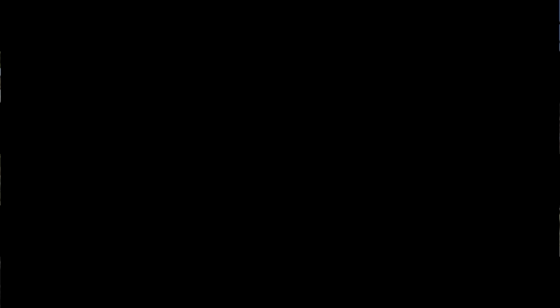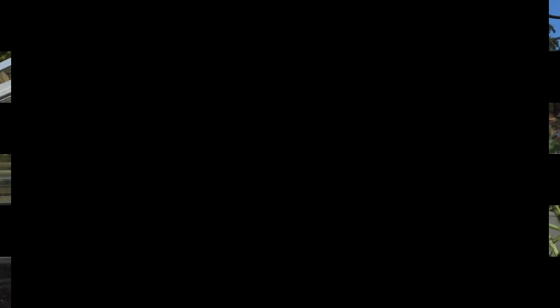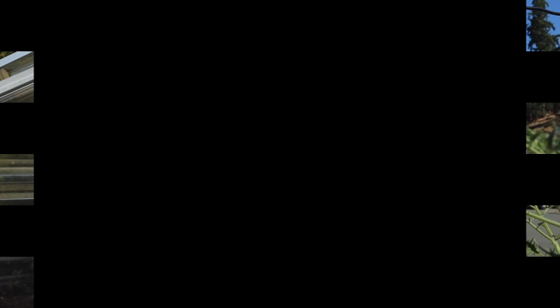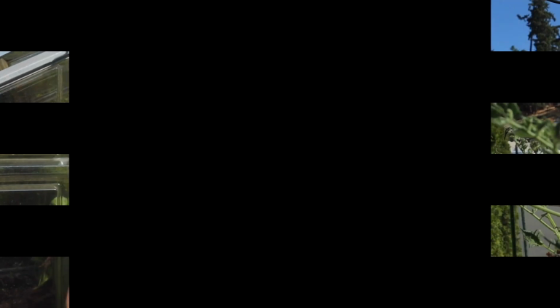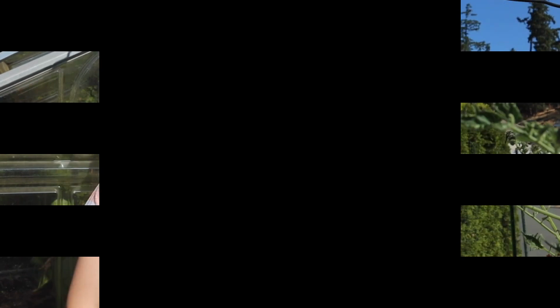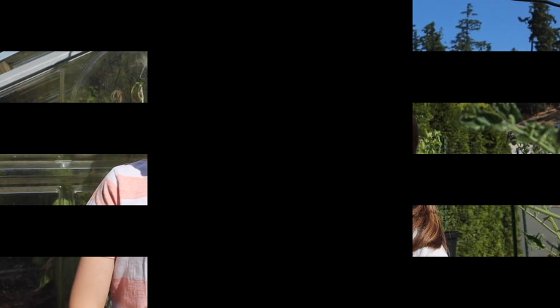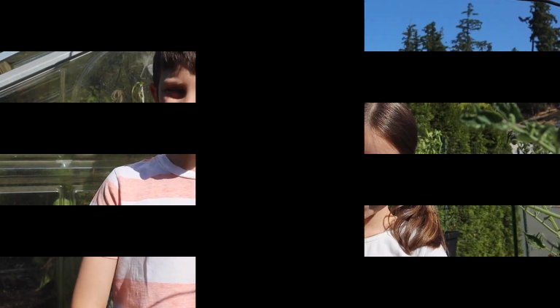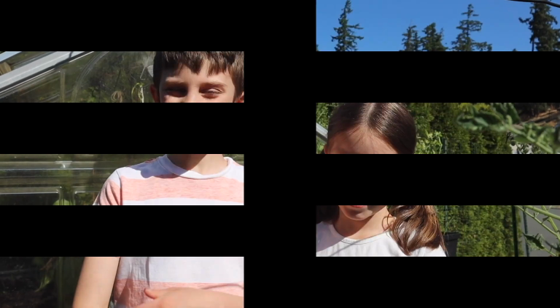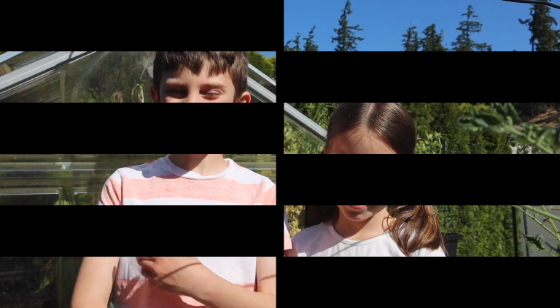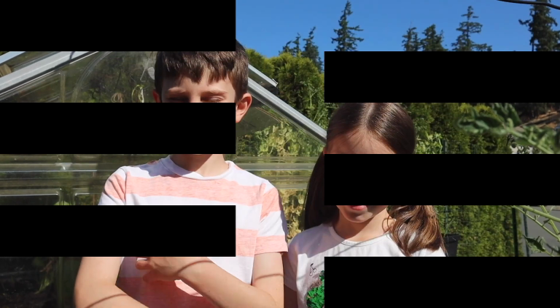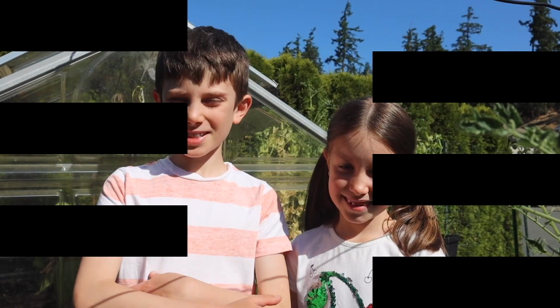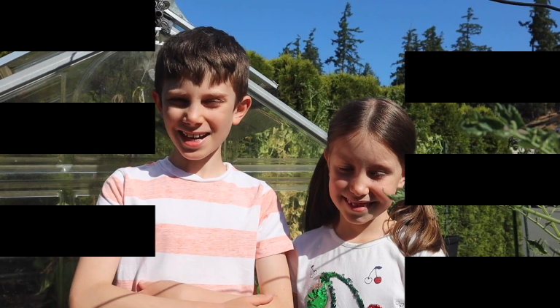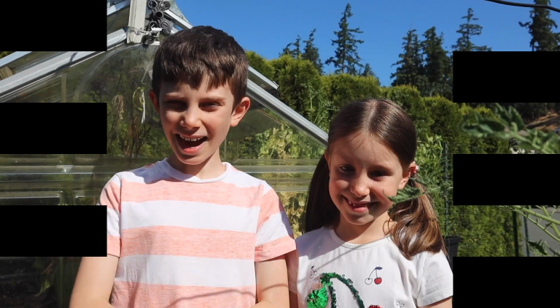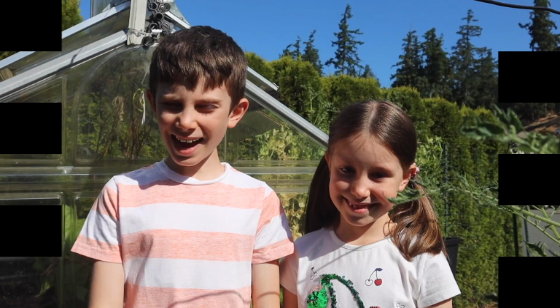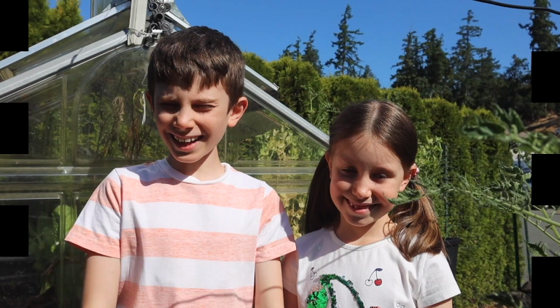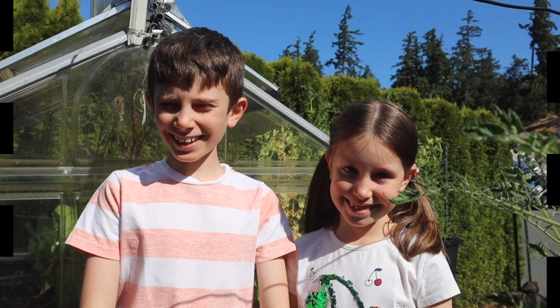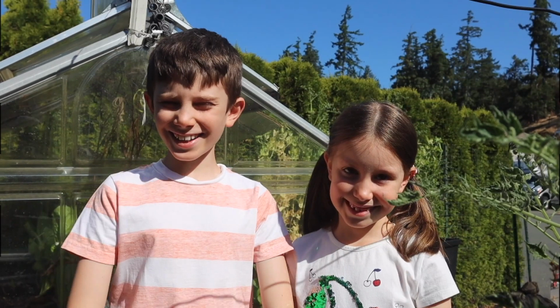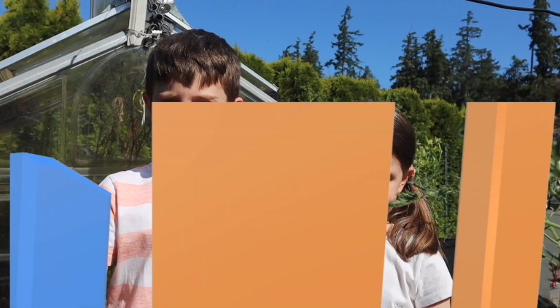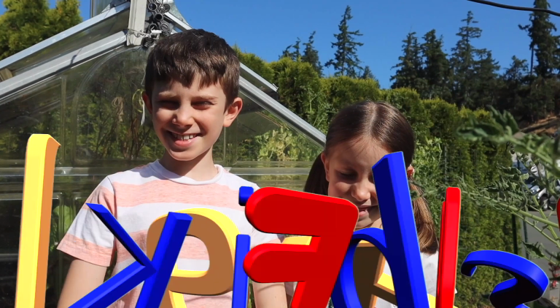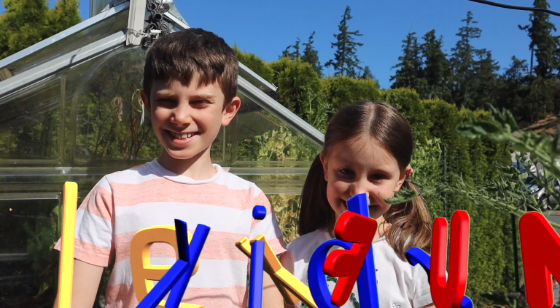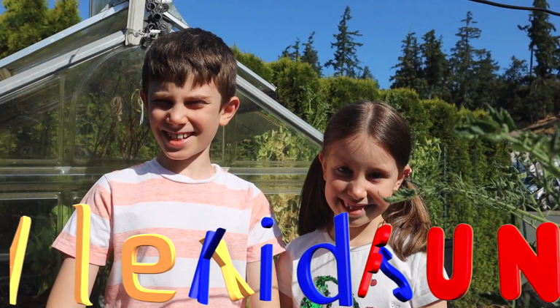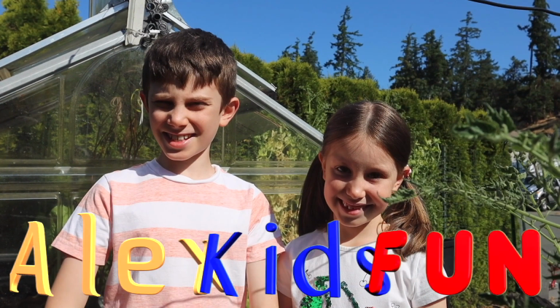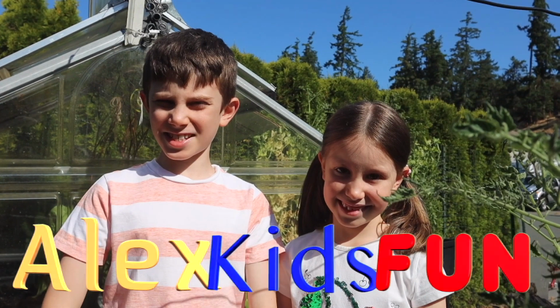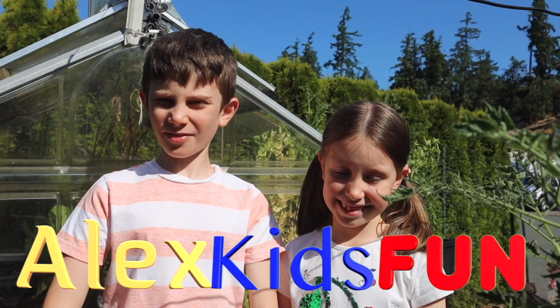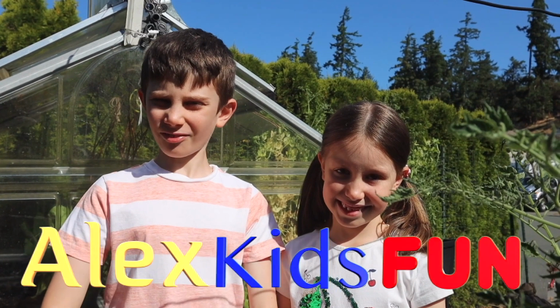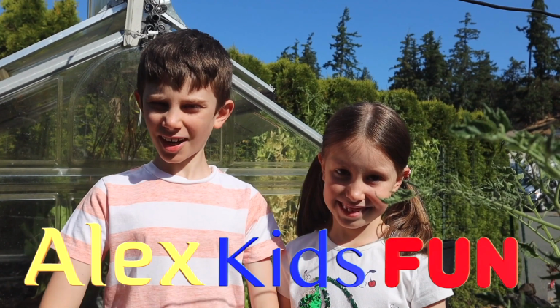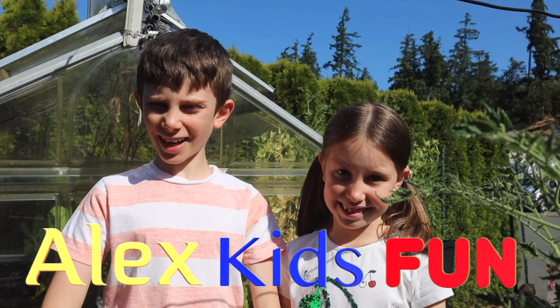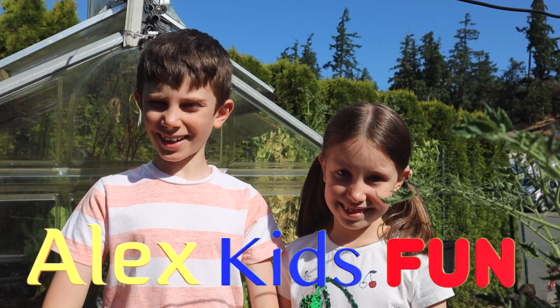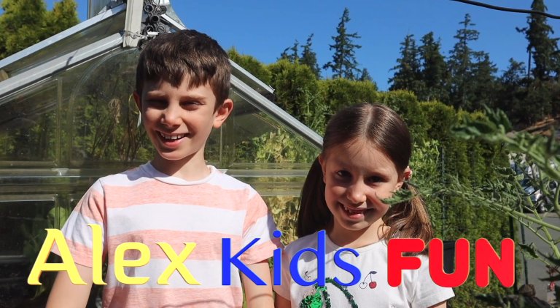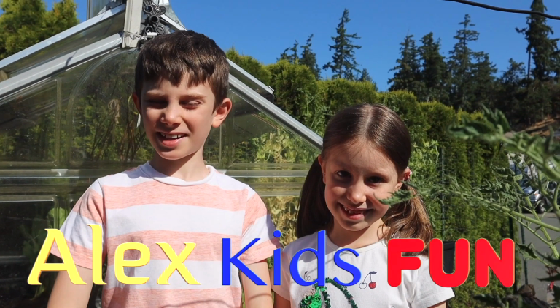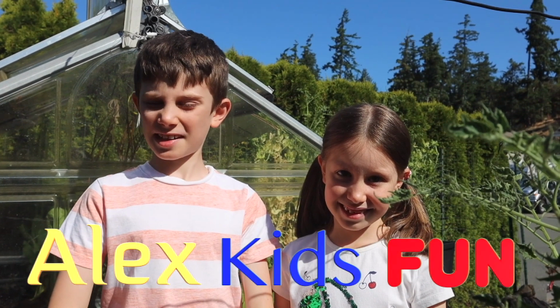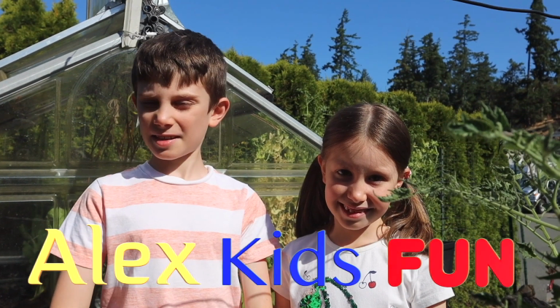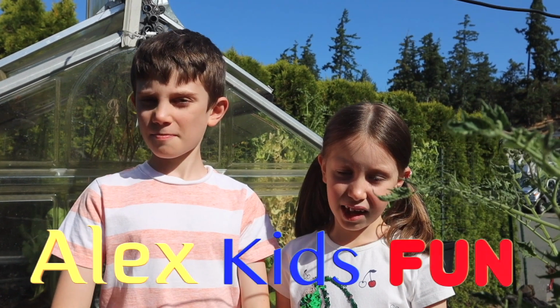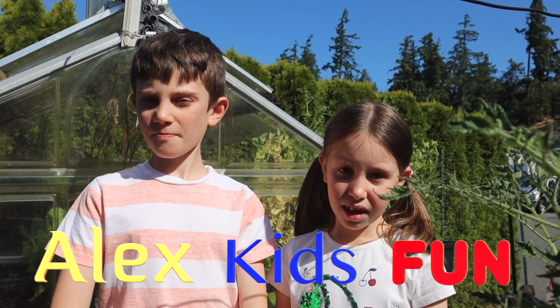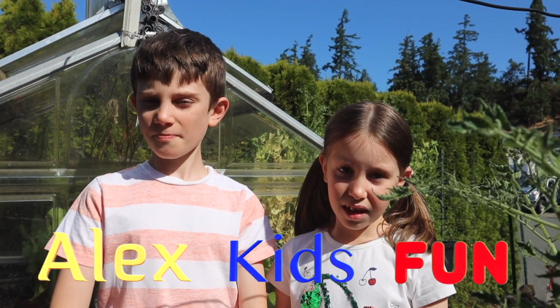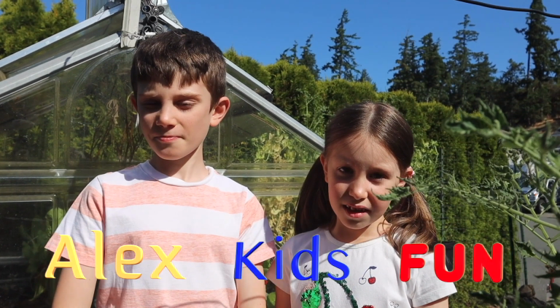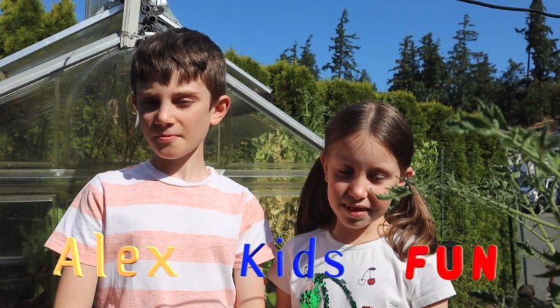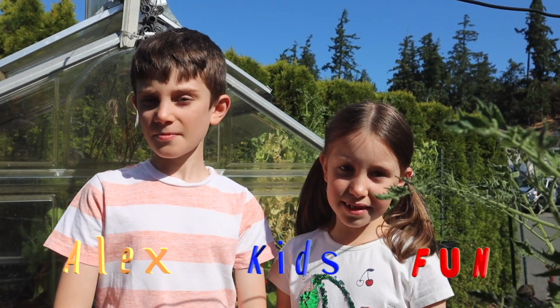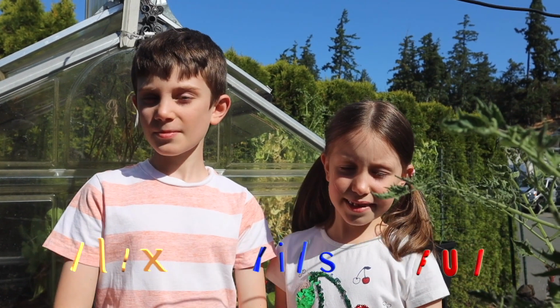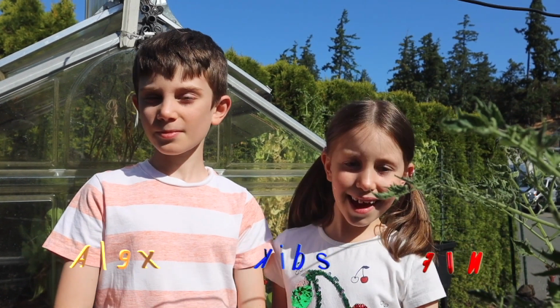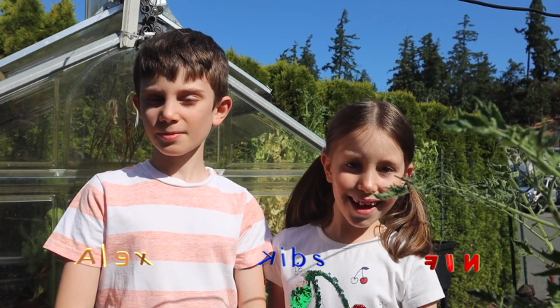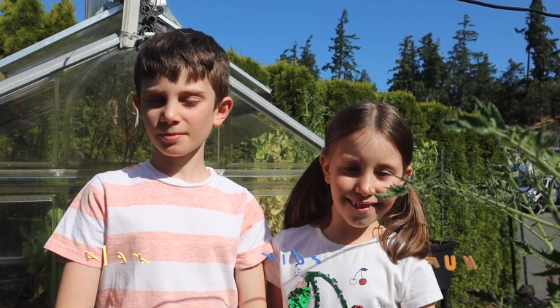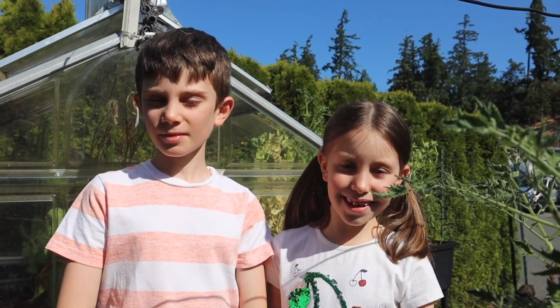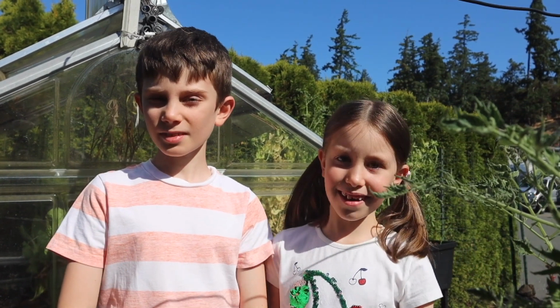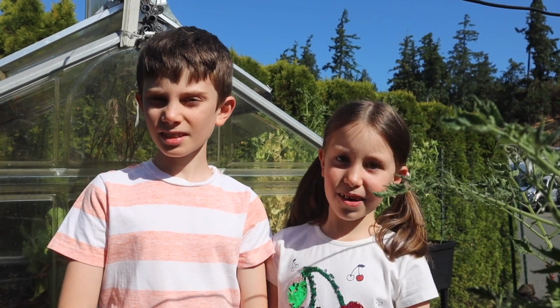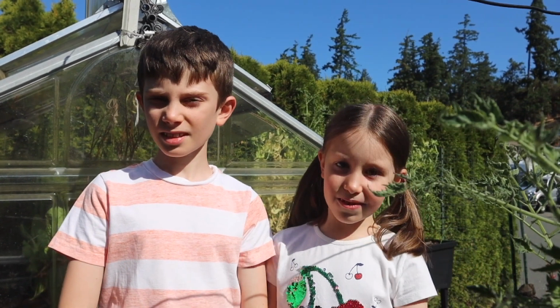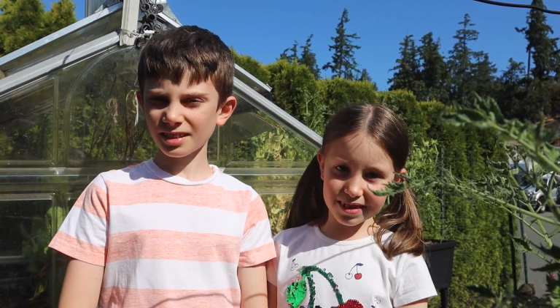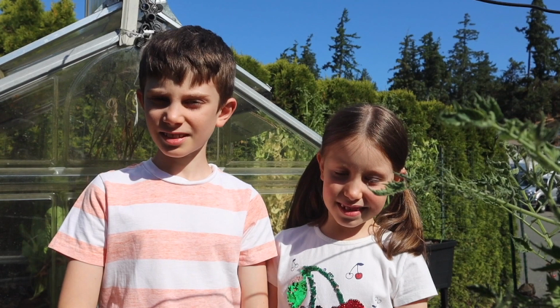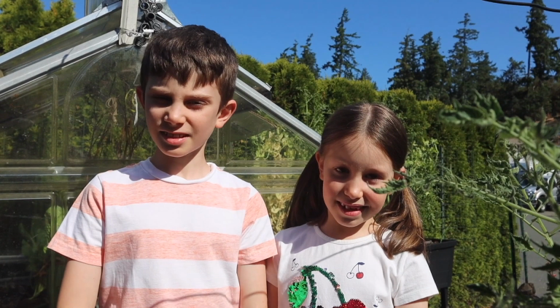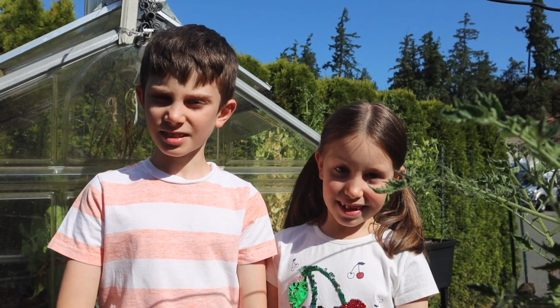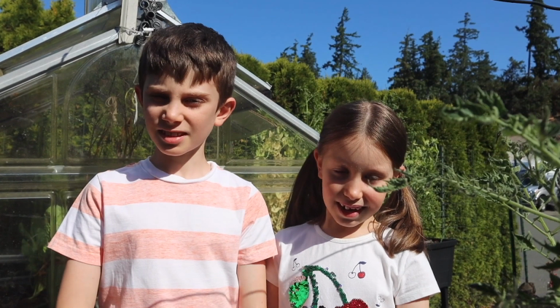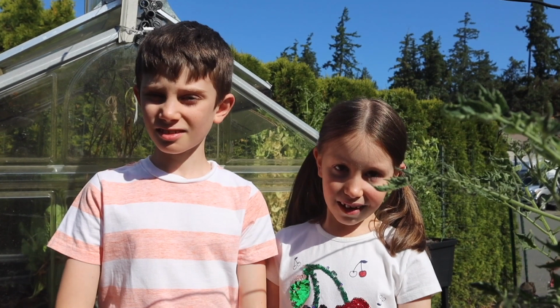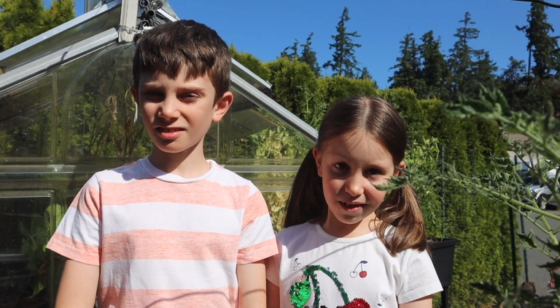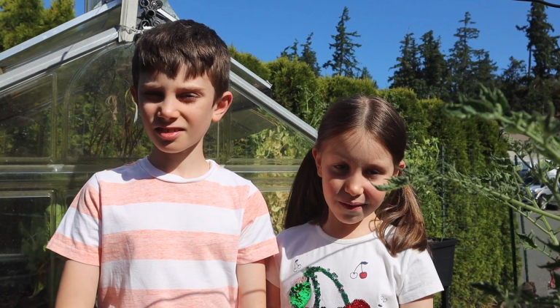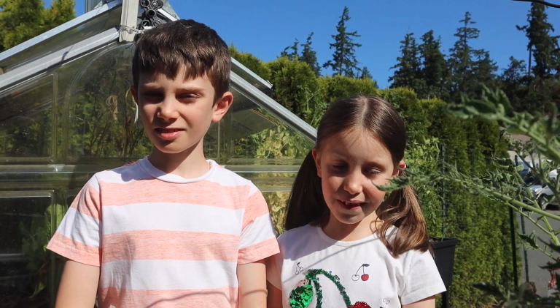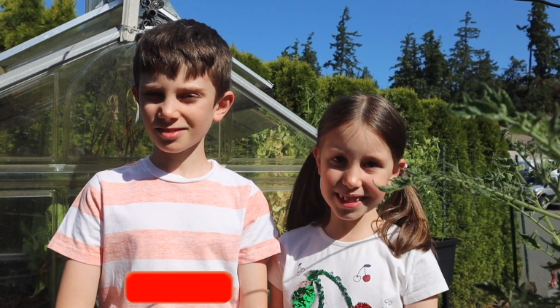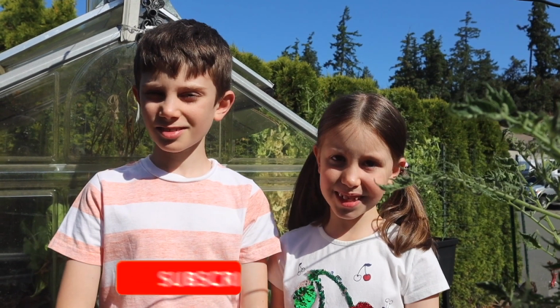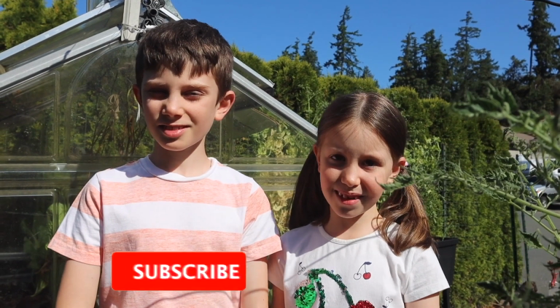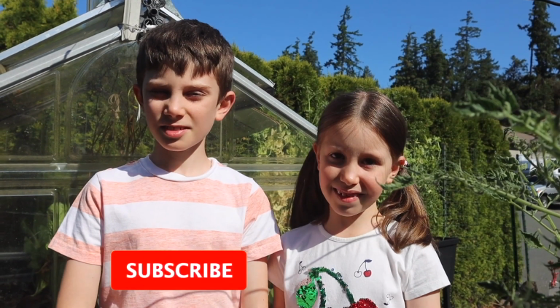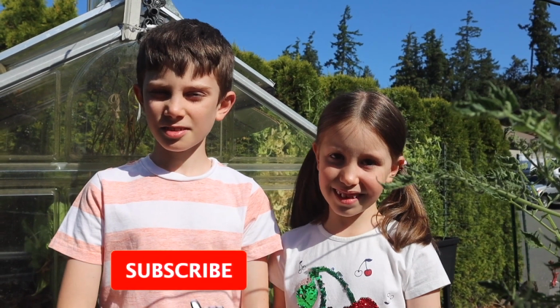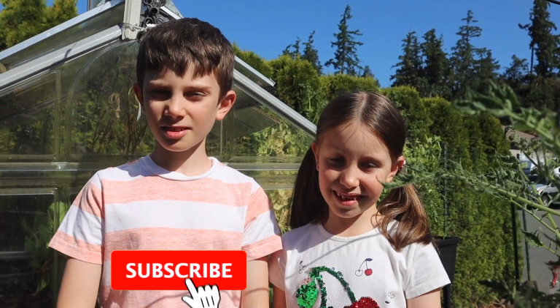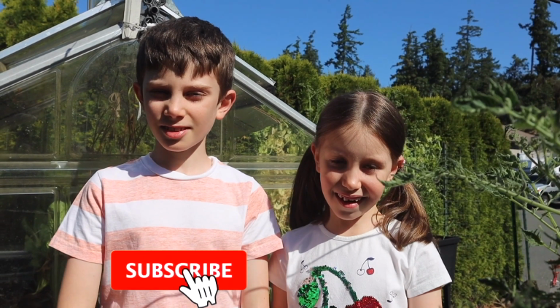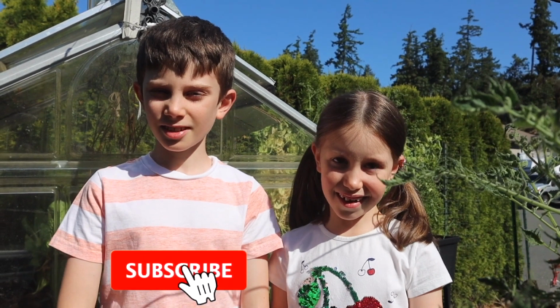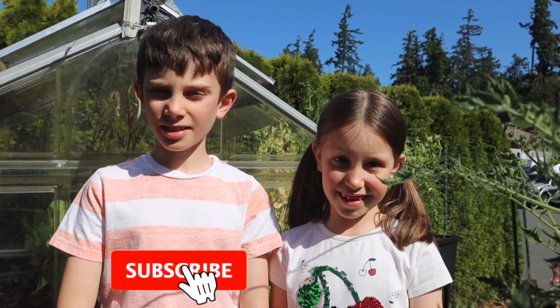Welcome to Alex Kids Fun! Today we are visiting our vegetable garden.